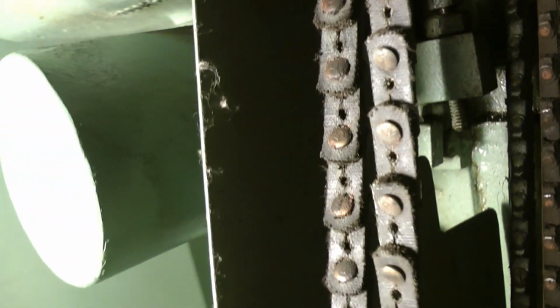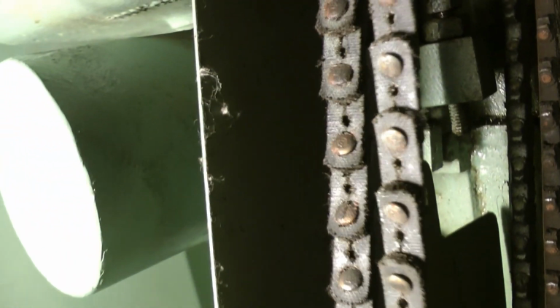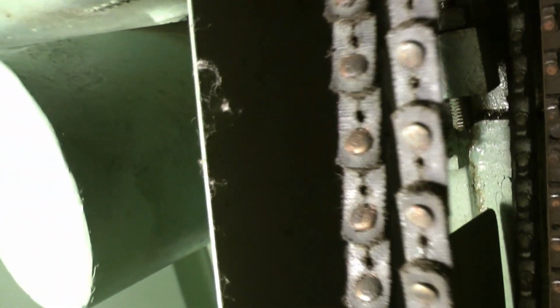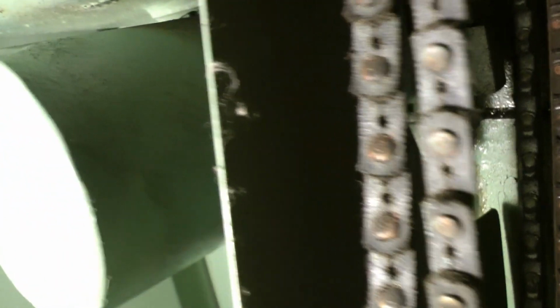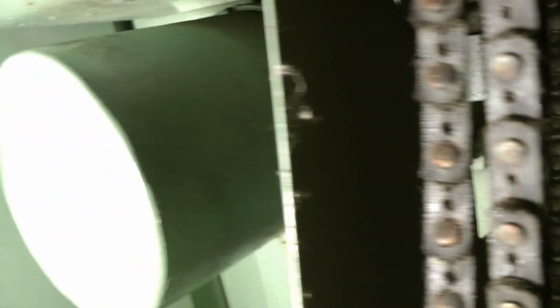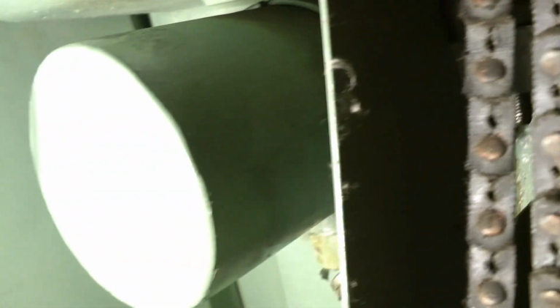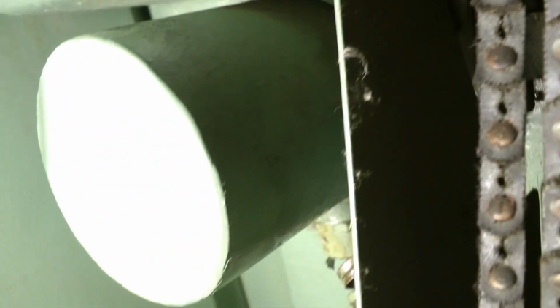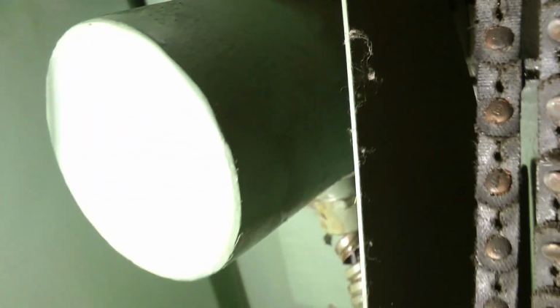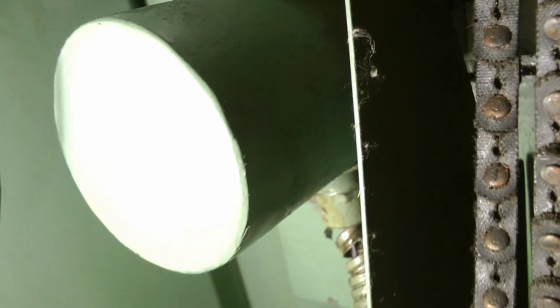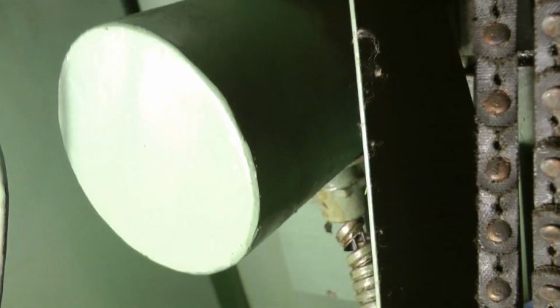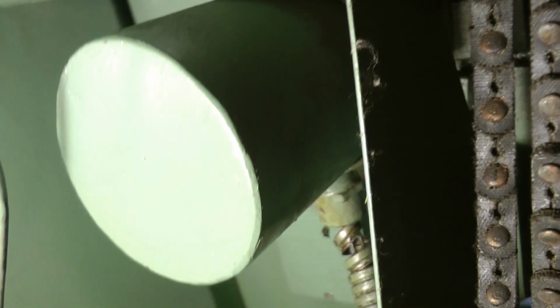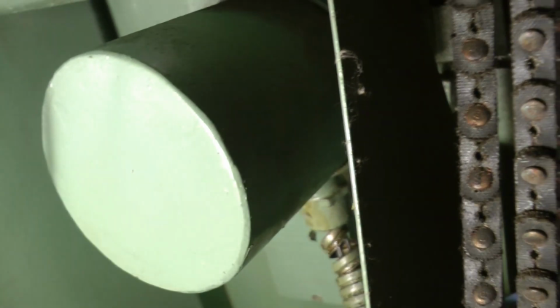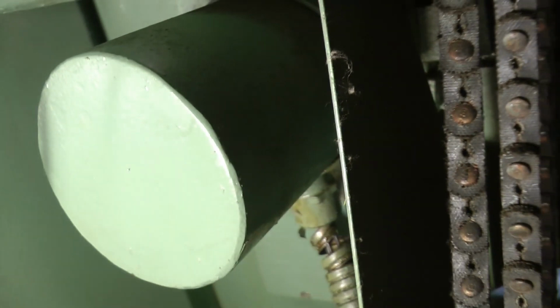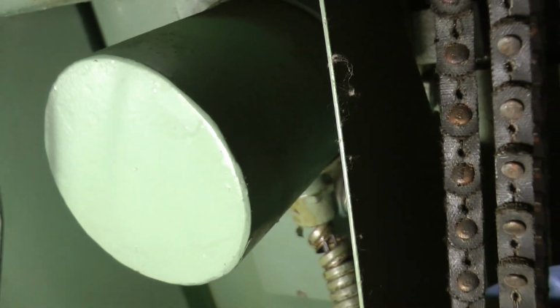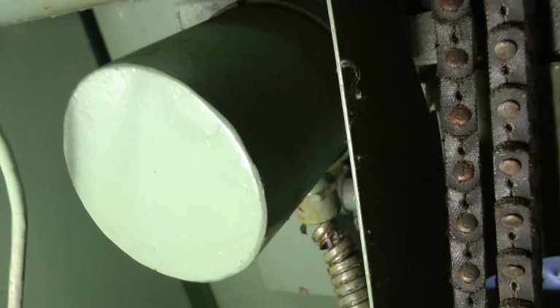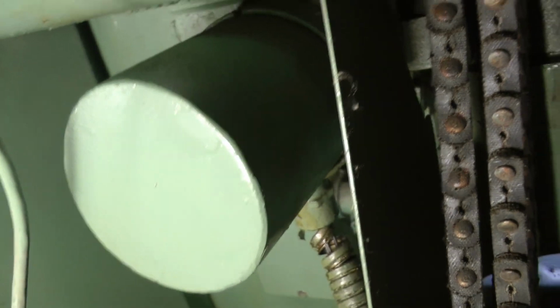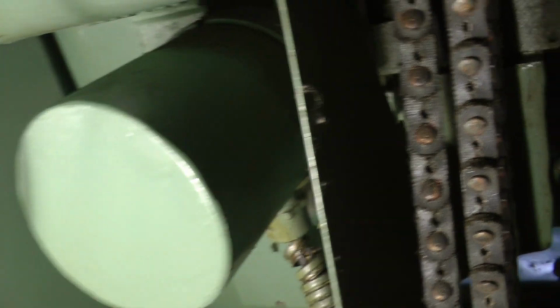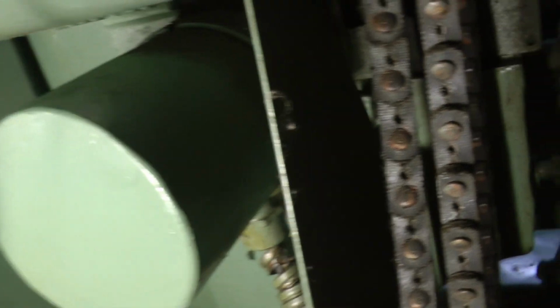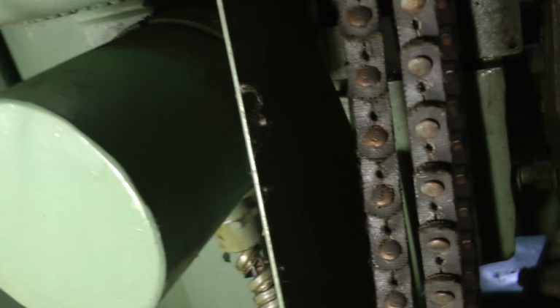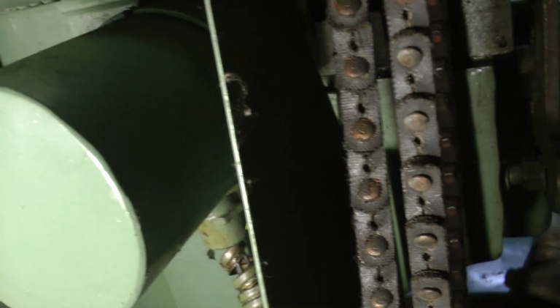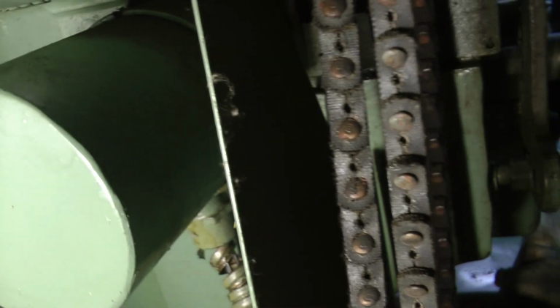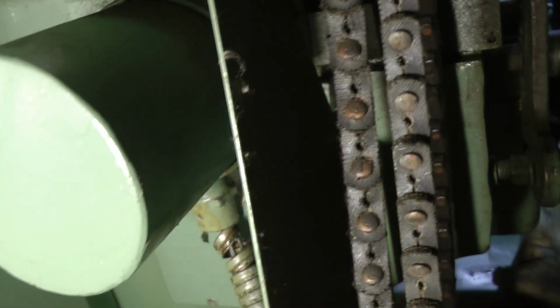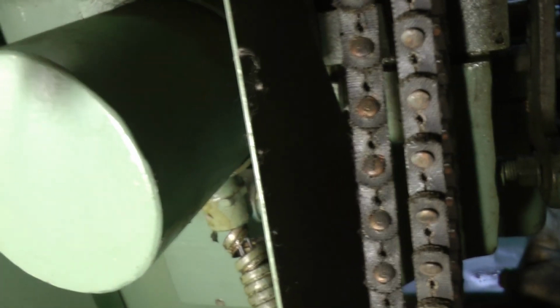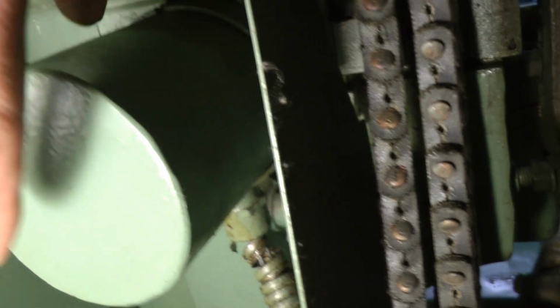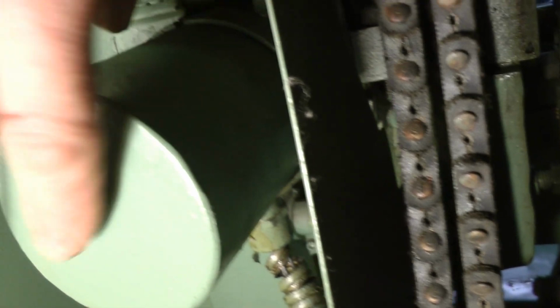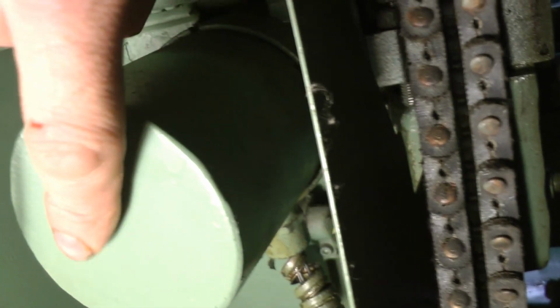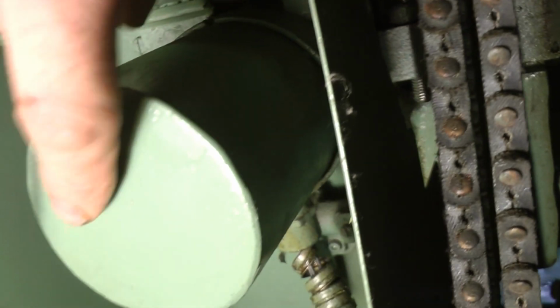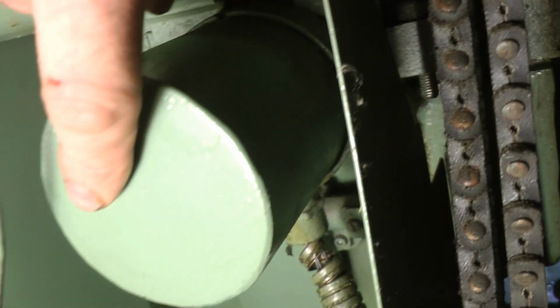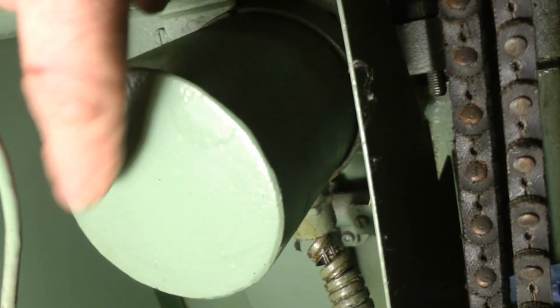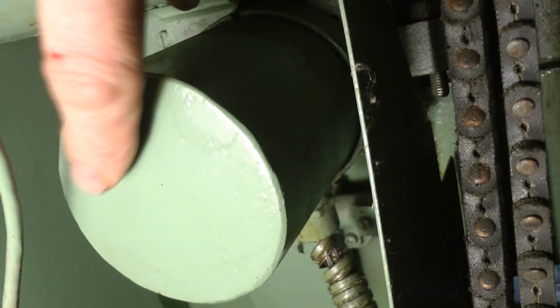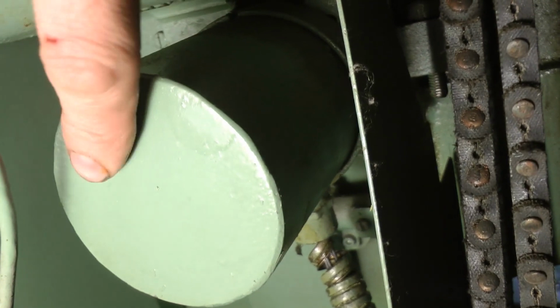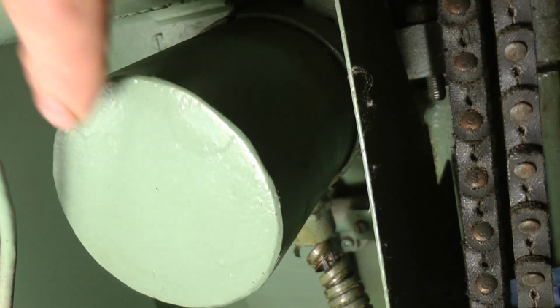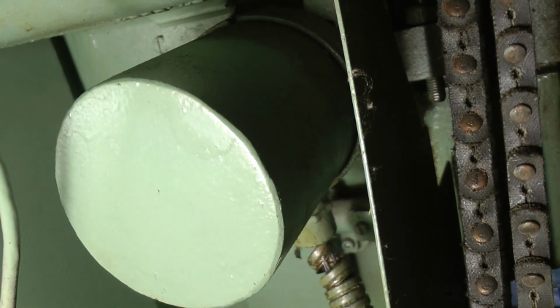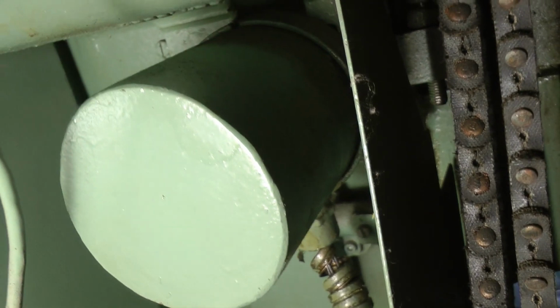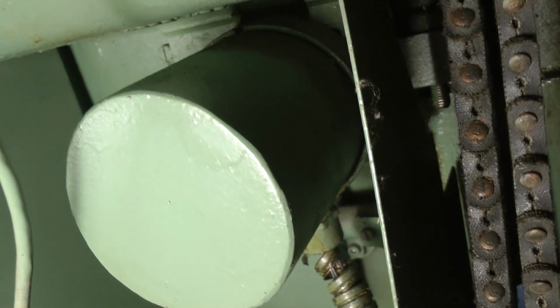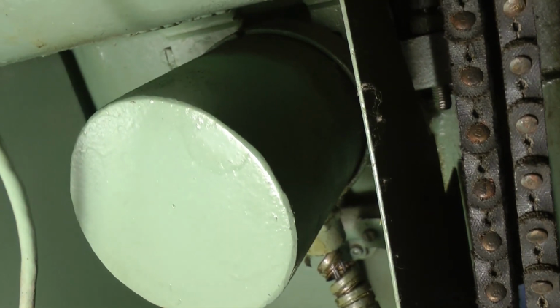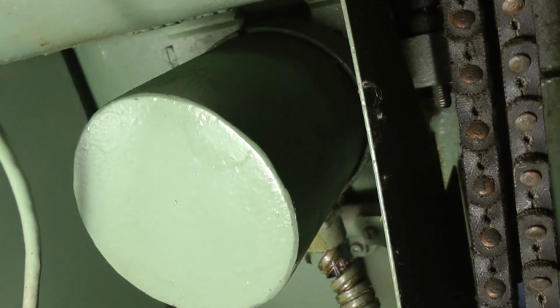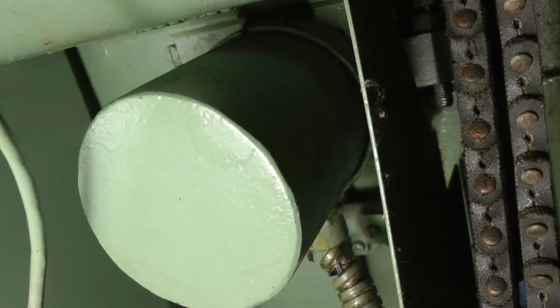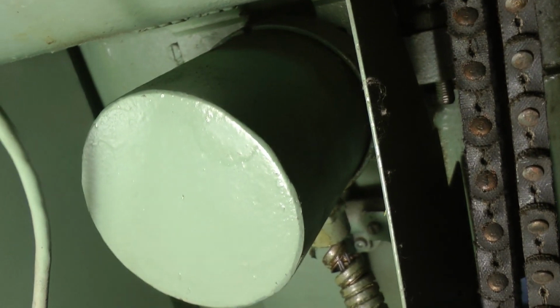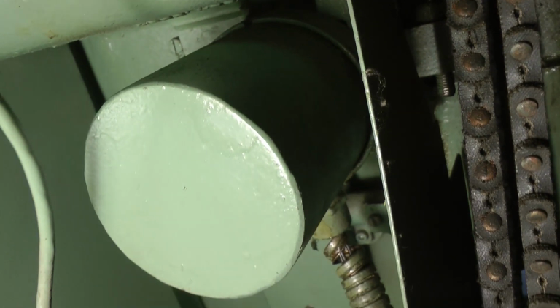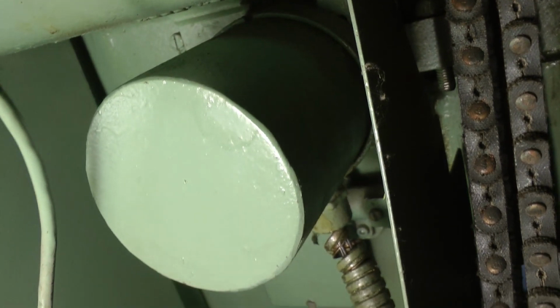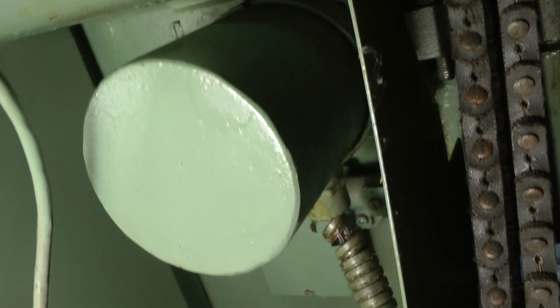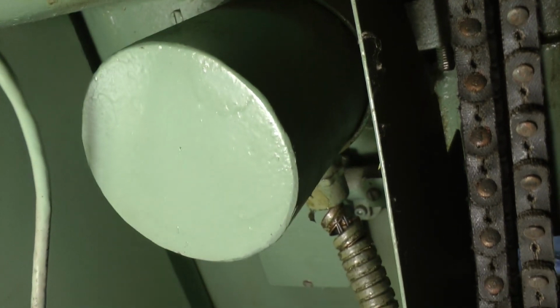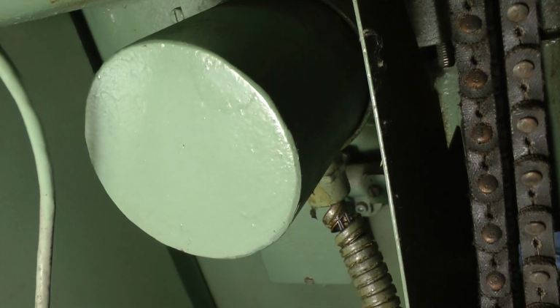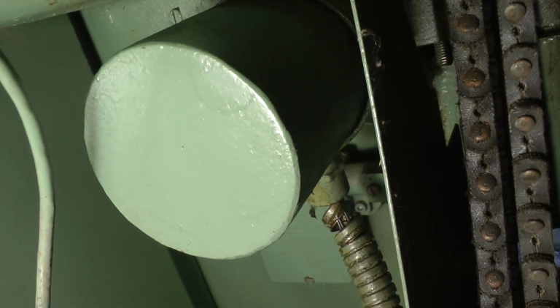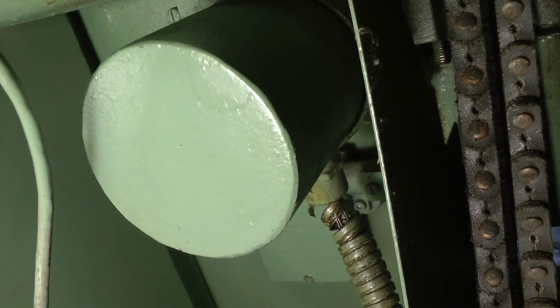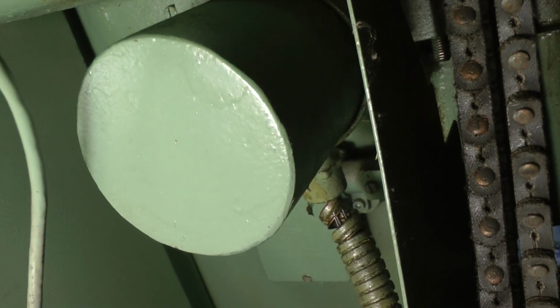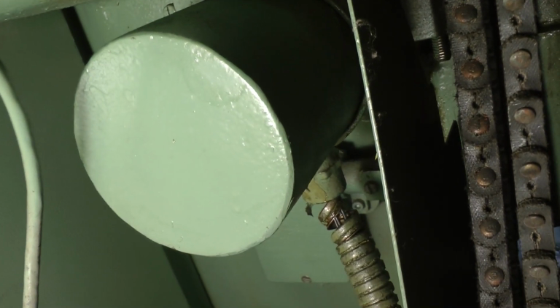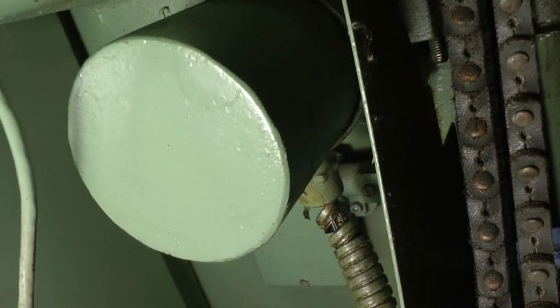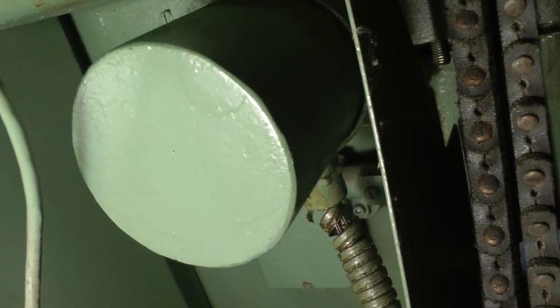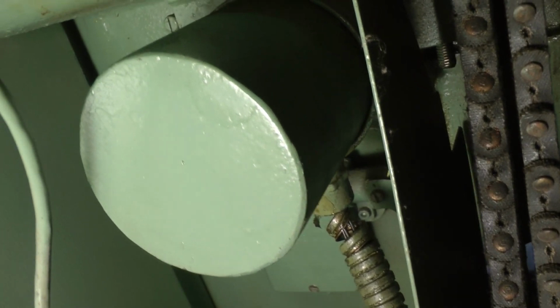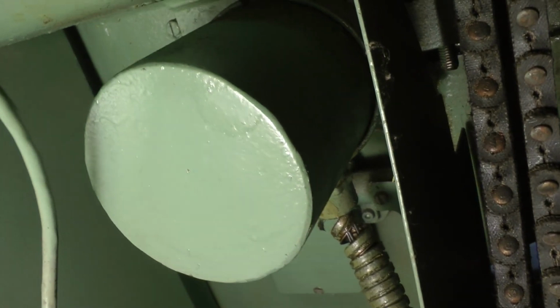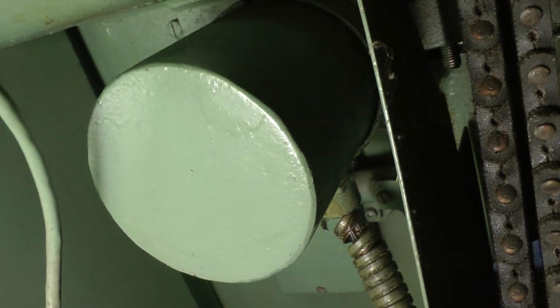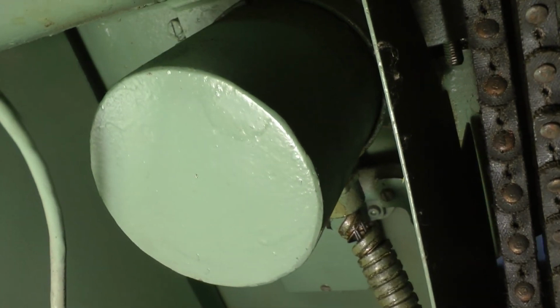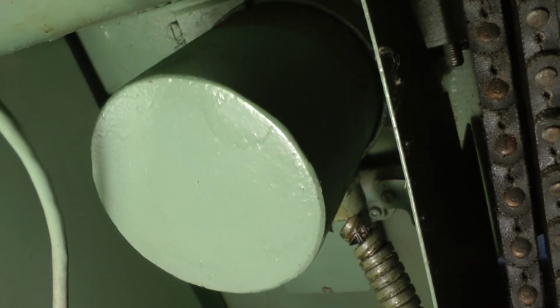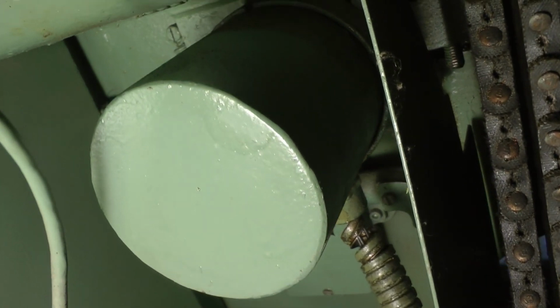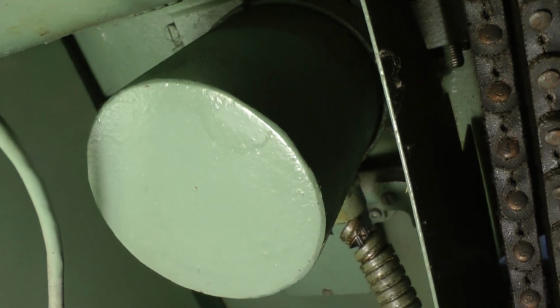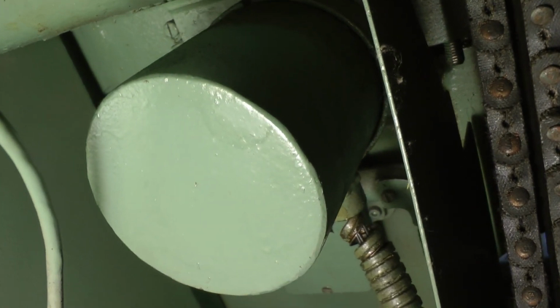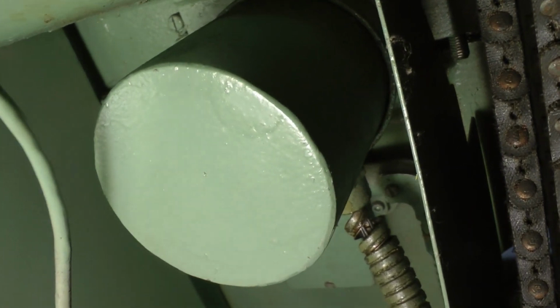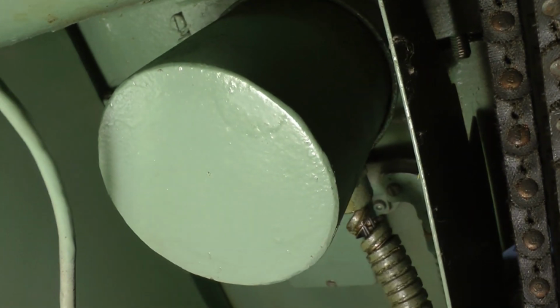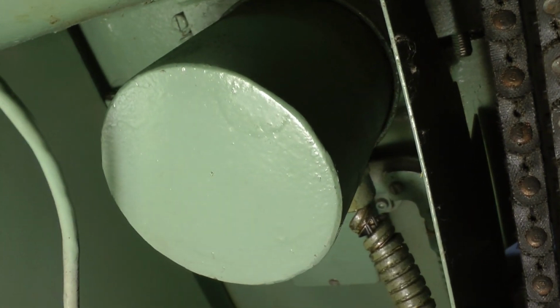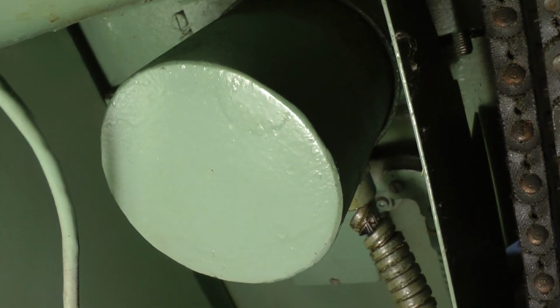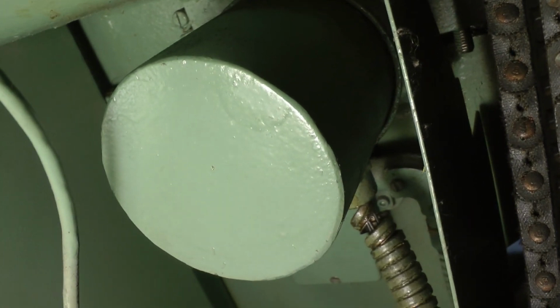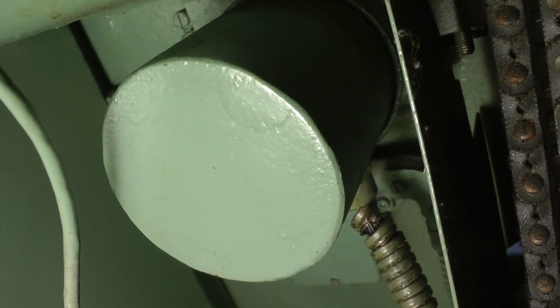Next to the electrical contactor box, we have the barrel switch which controls the fingertip reverse. And we'll open that up too.